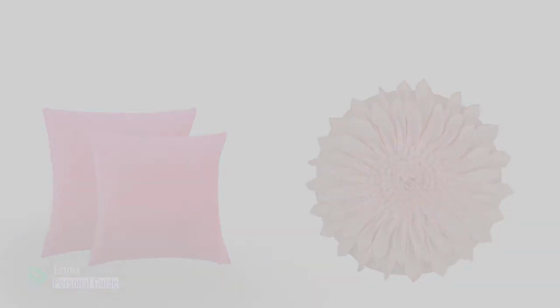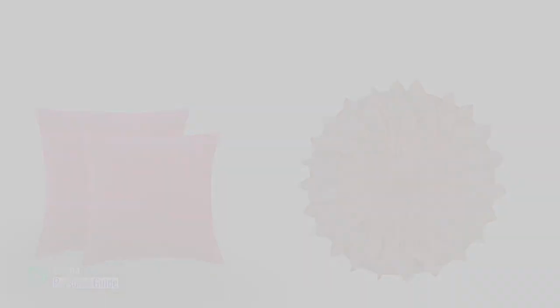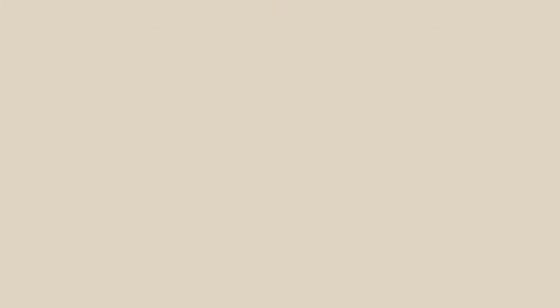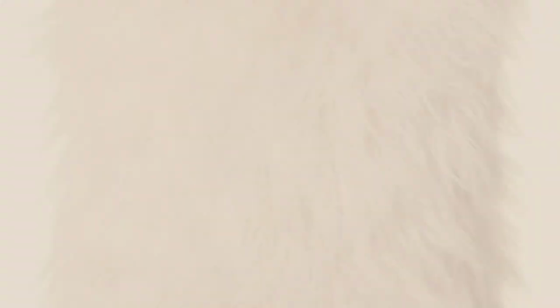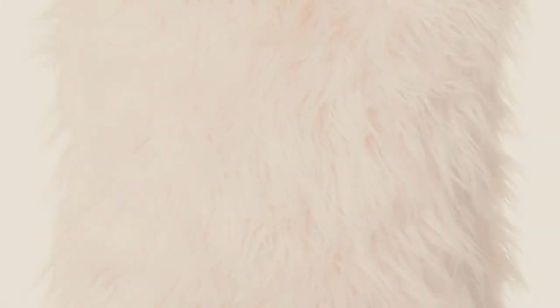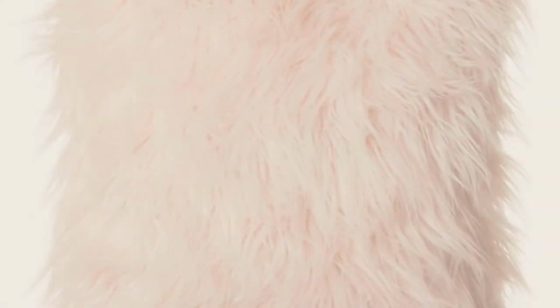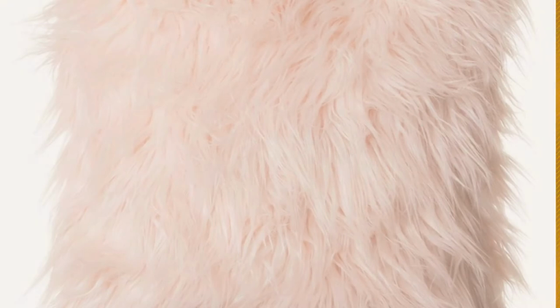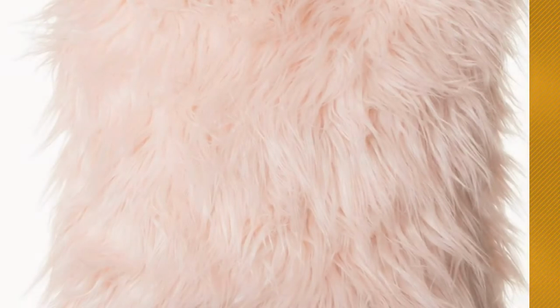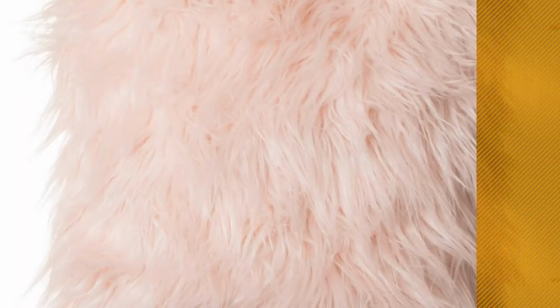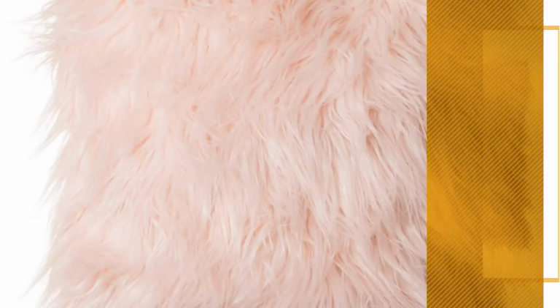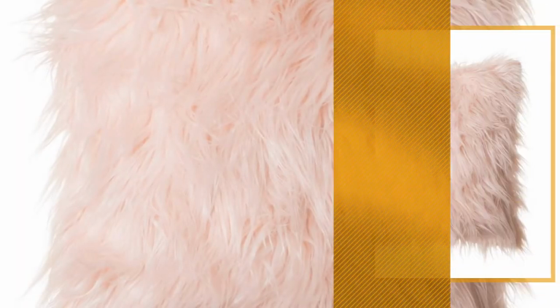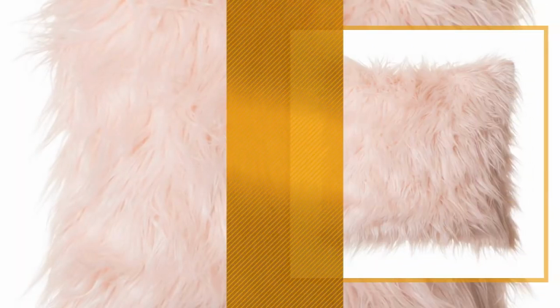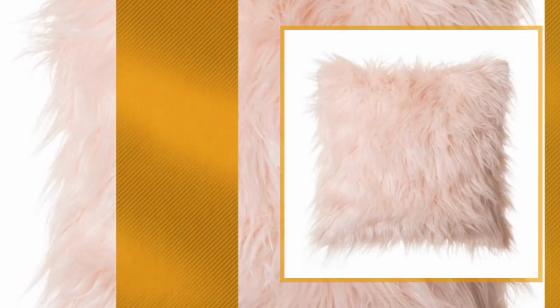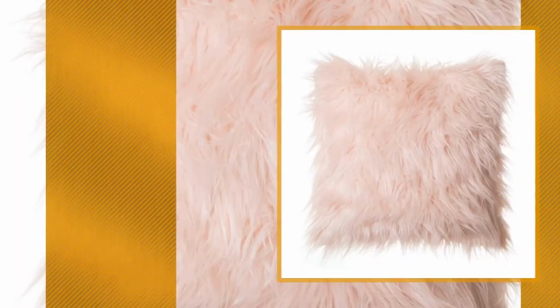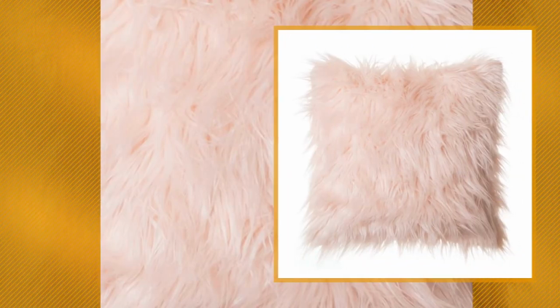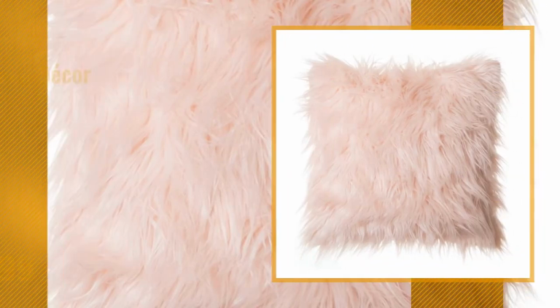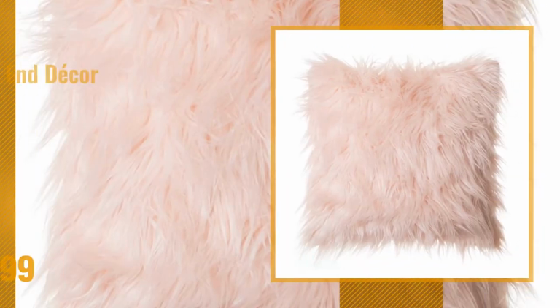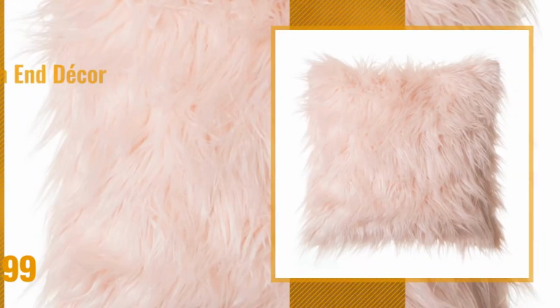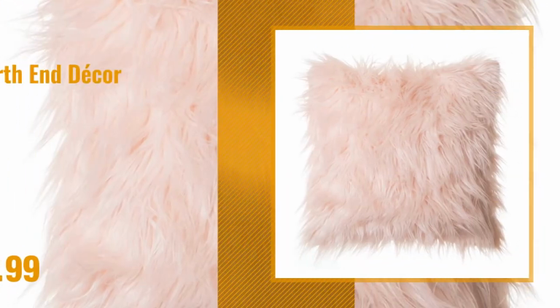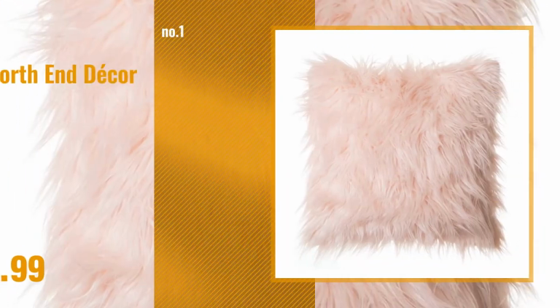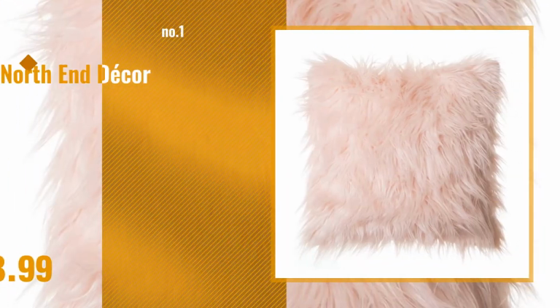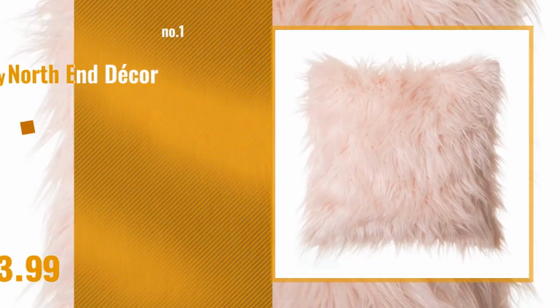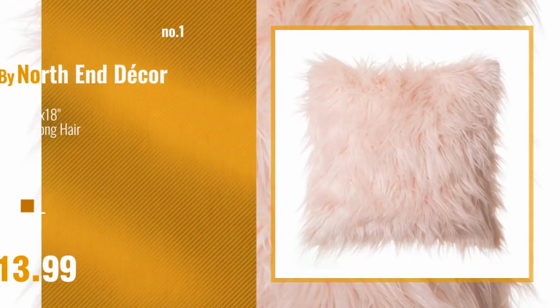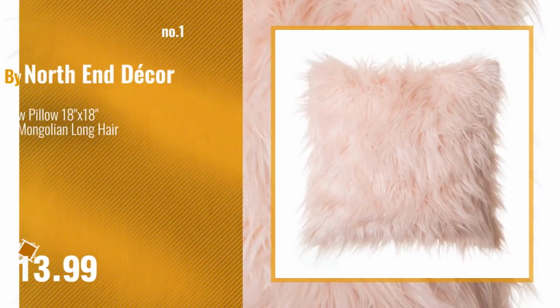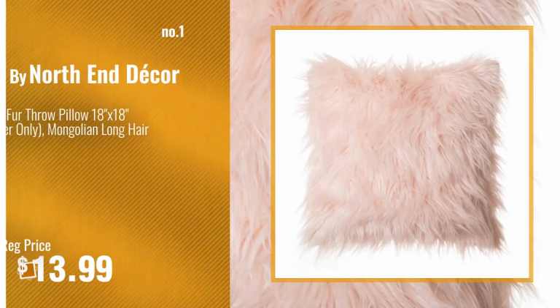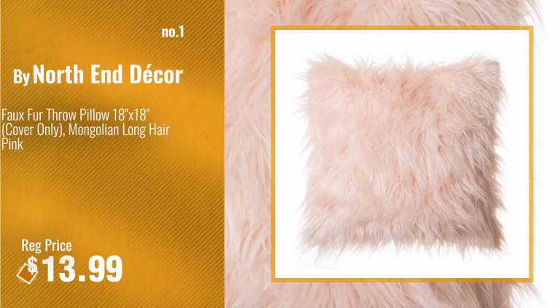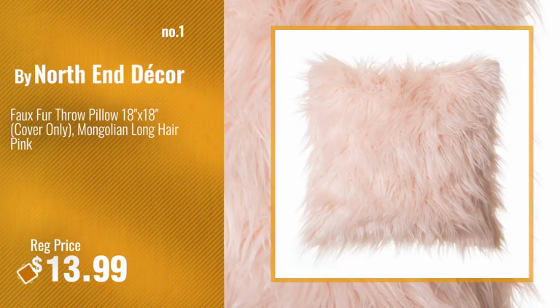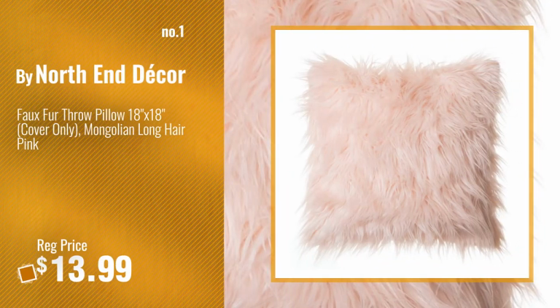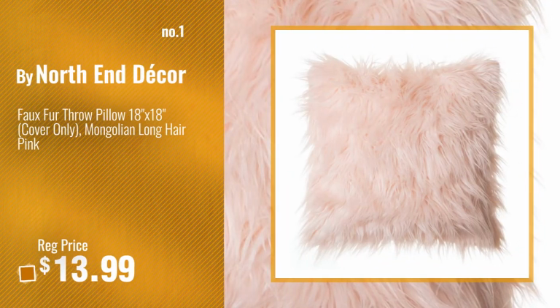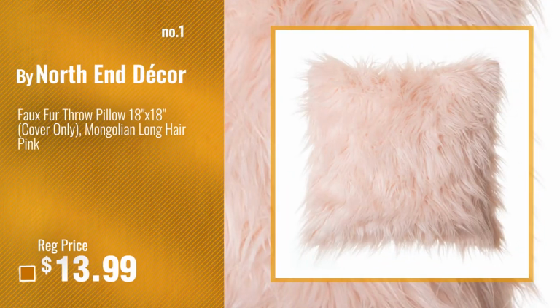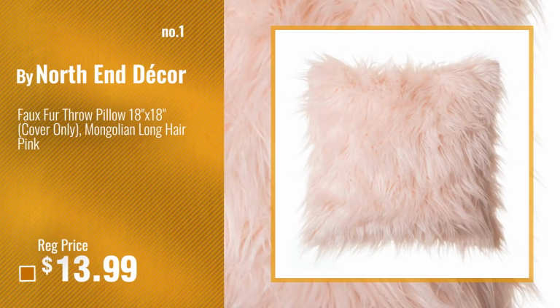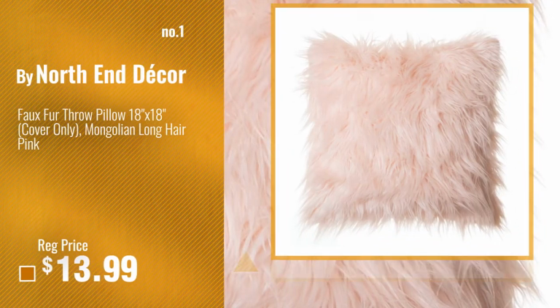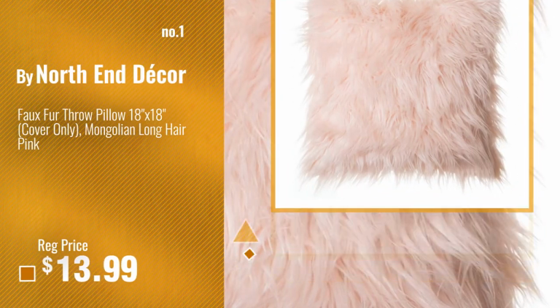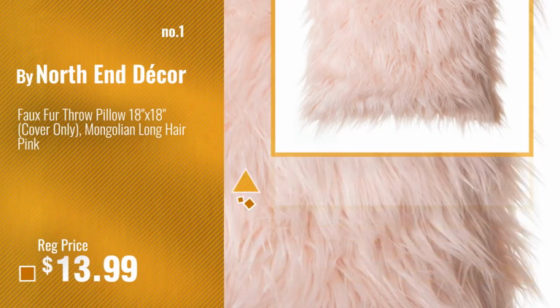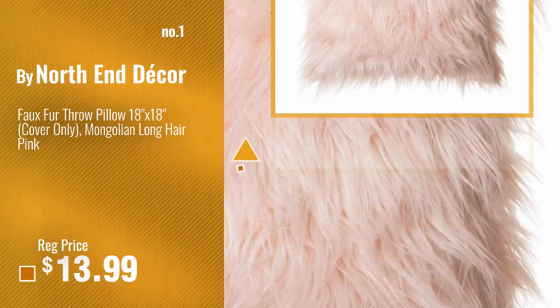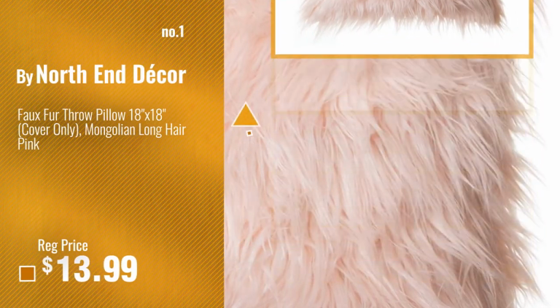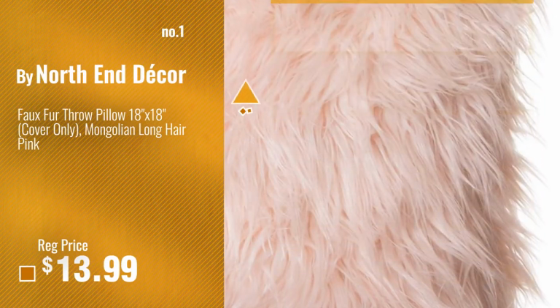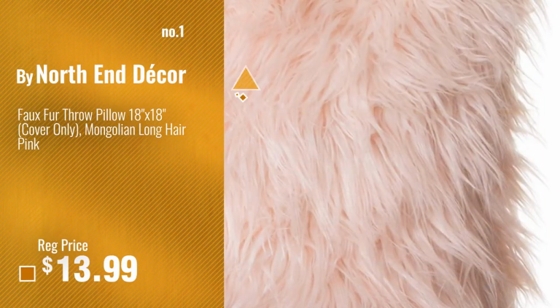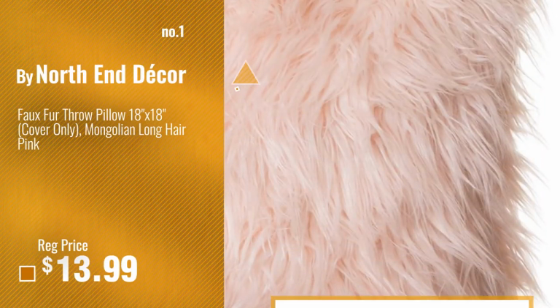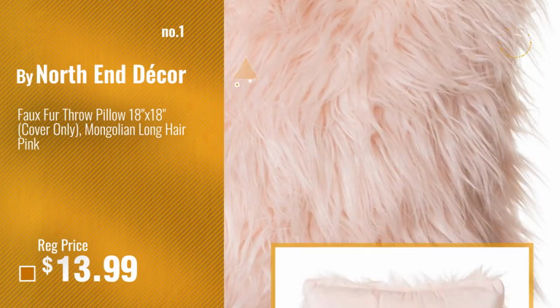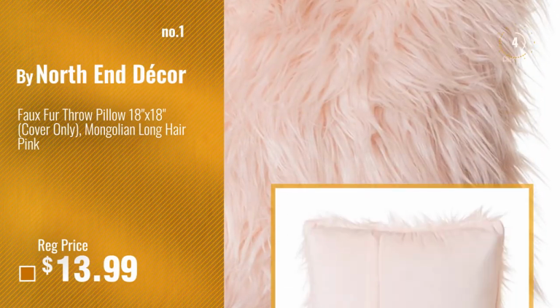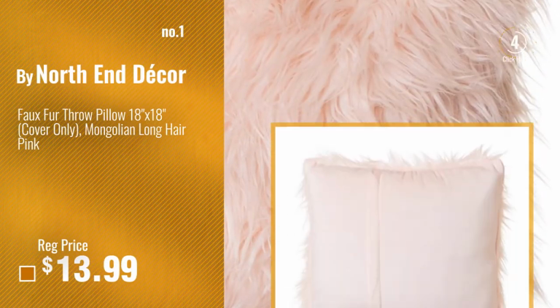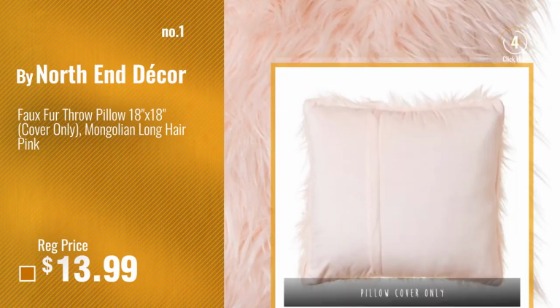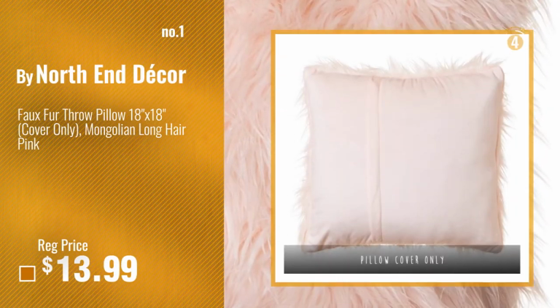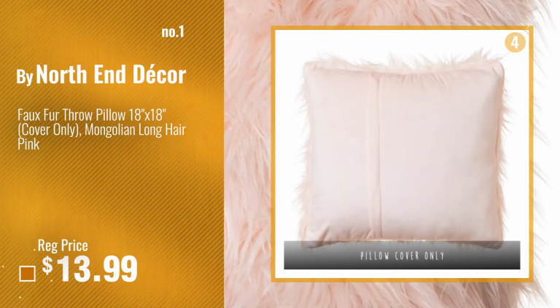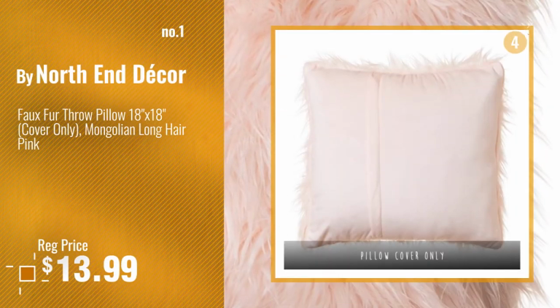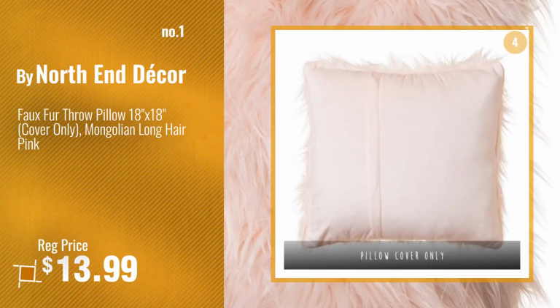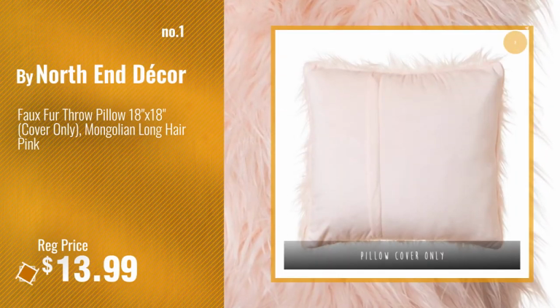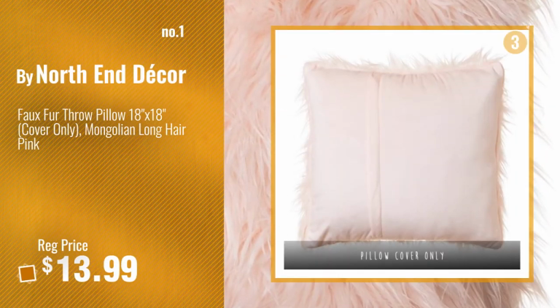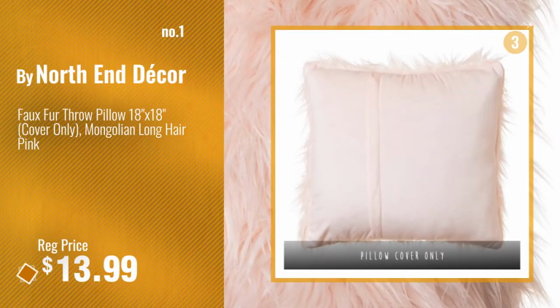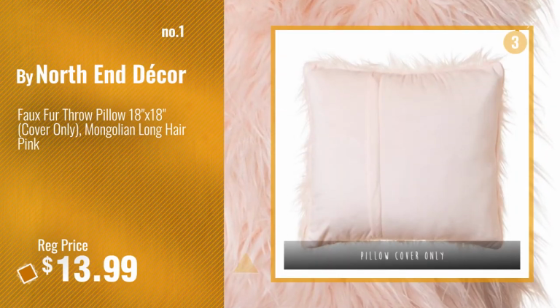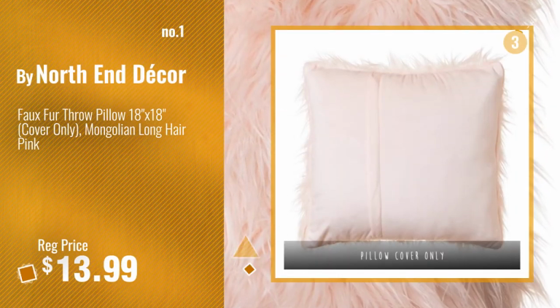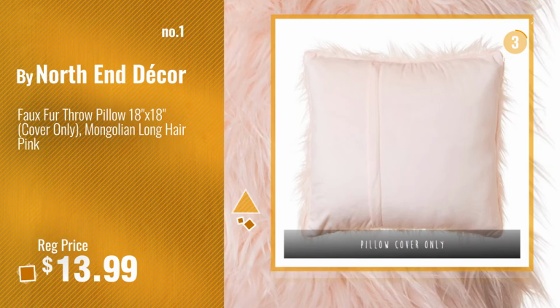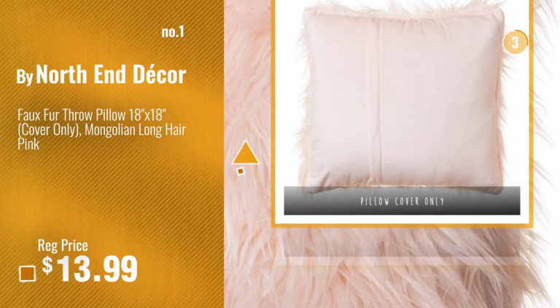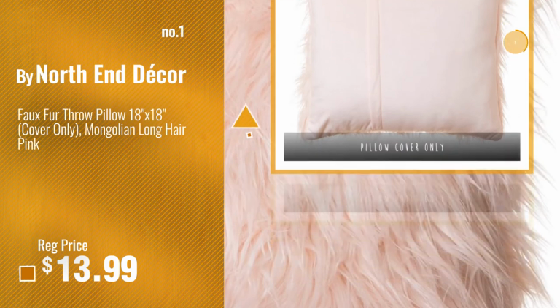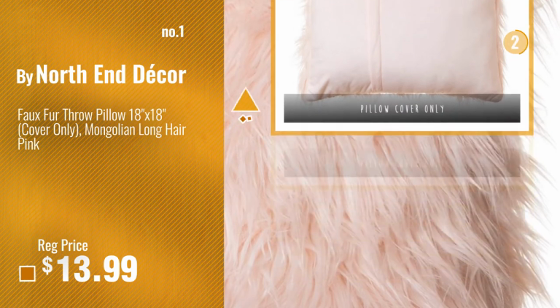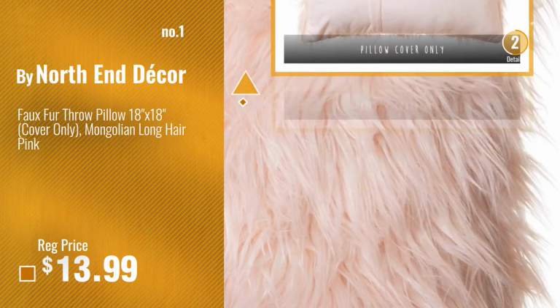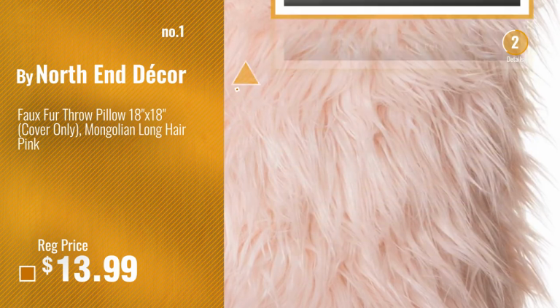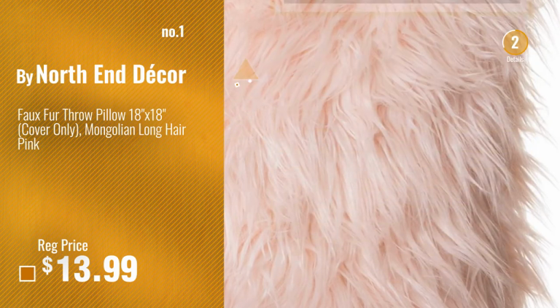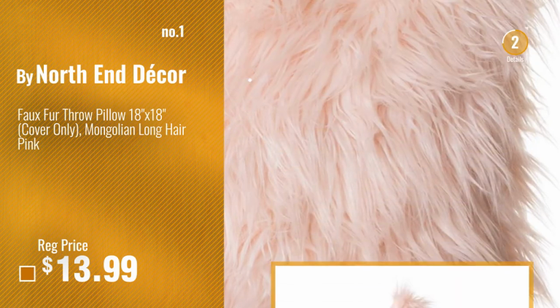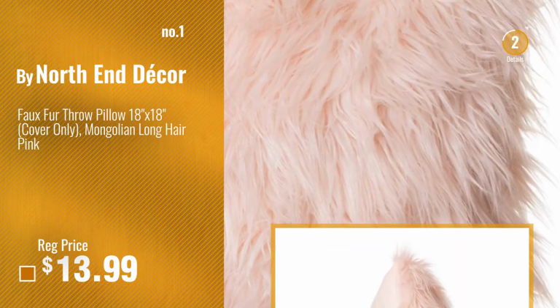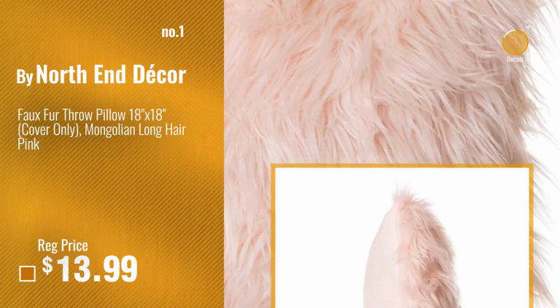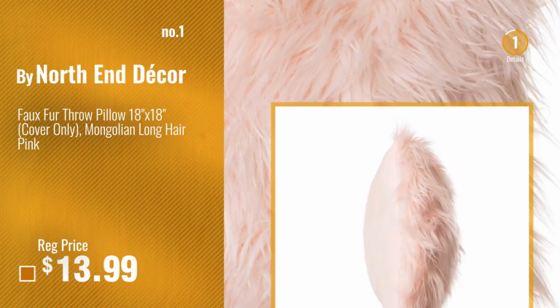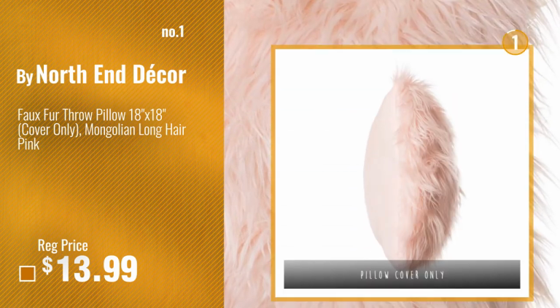Number 1, Most Popular, by Northend Decor. Watch this video, choose your favorite.